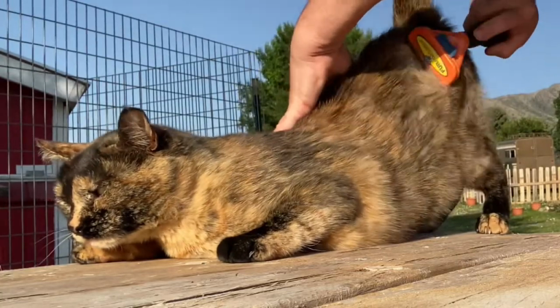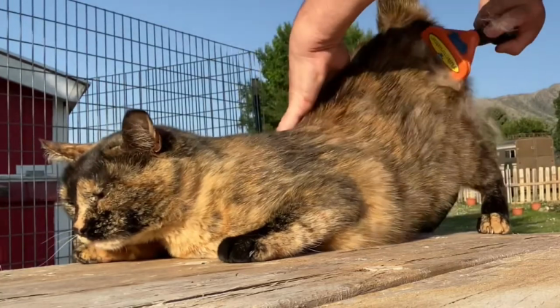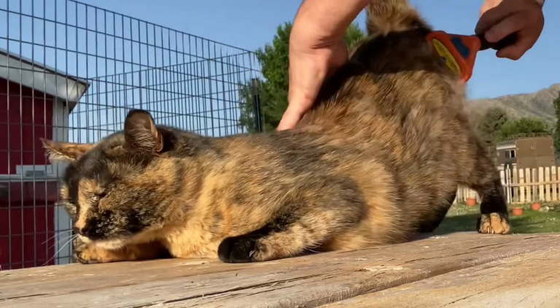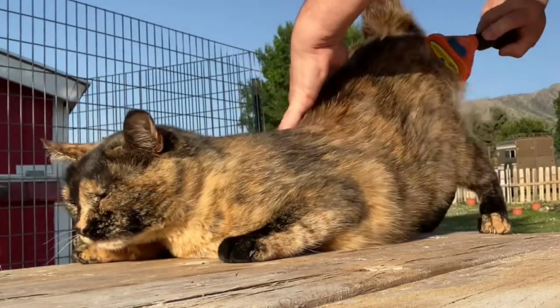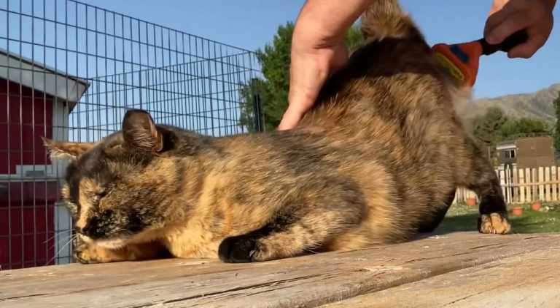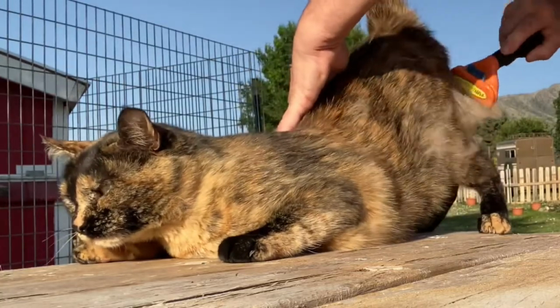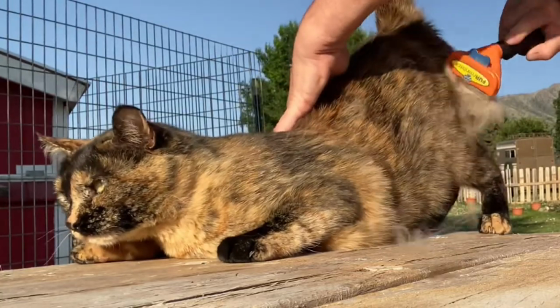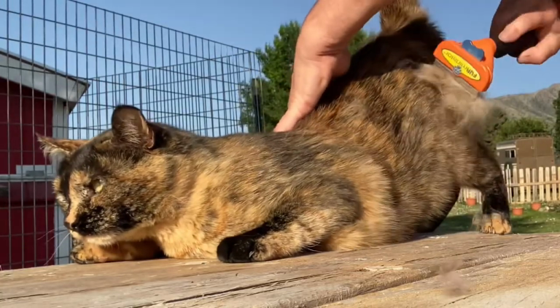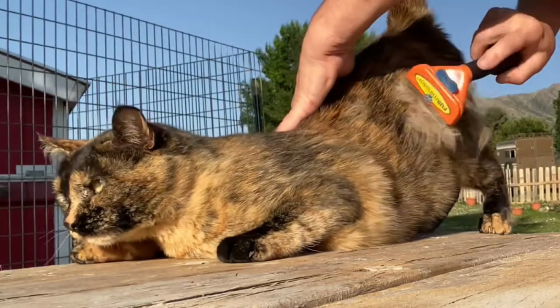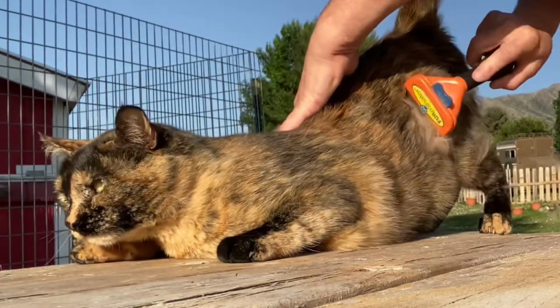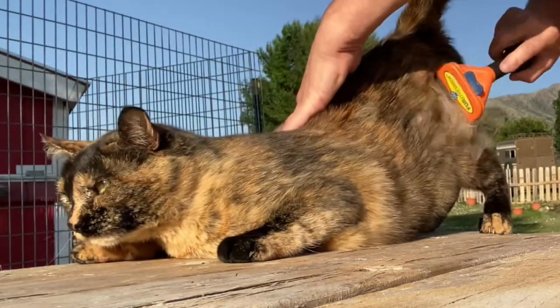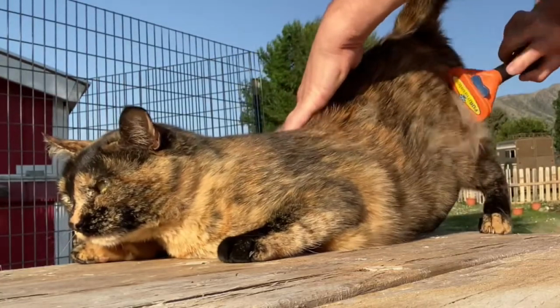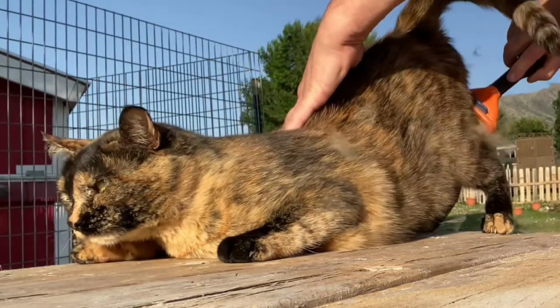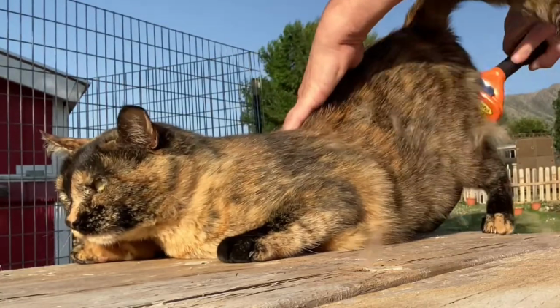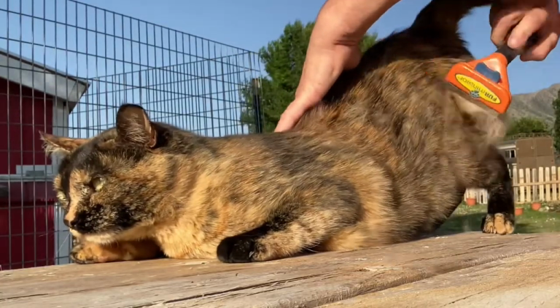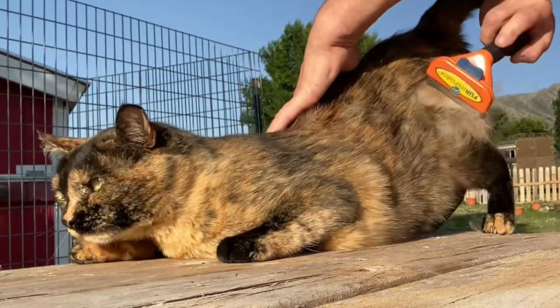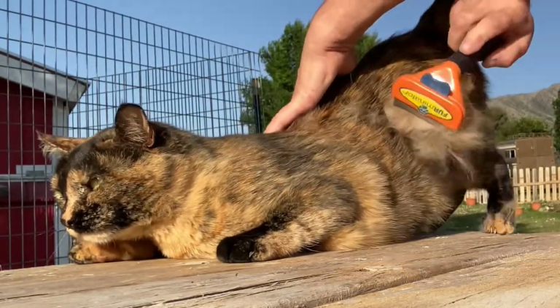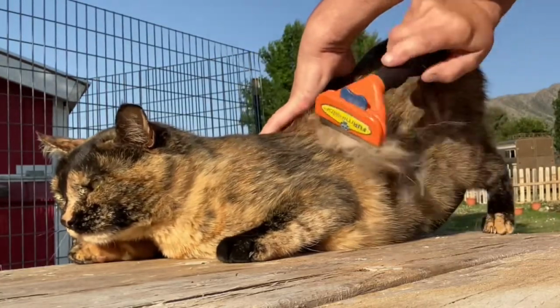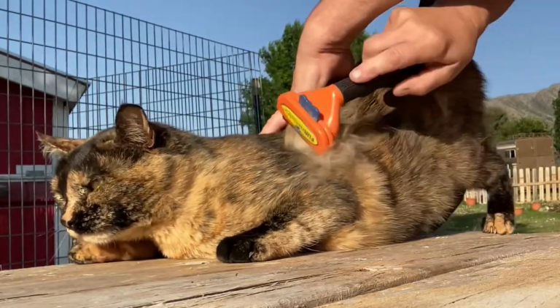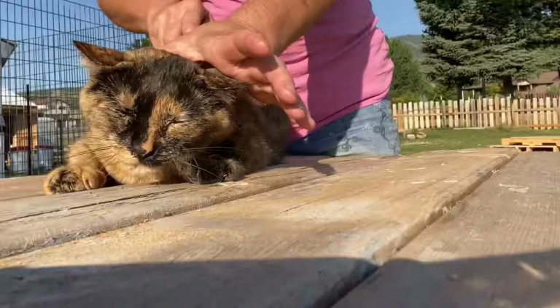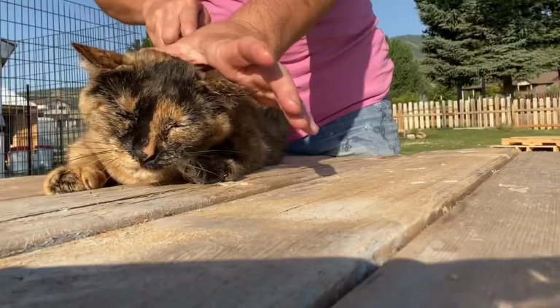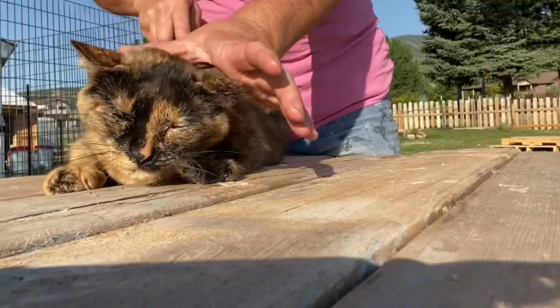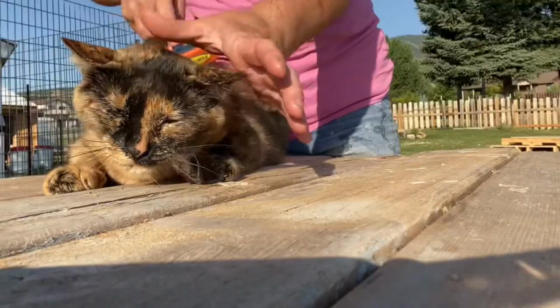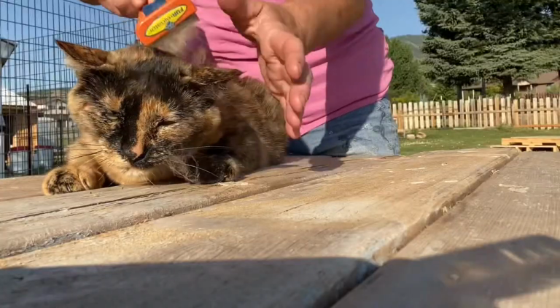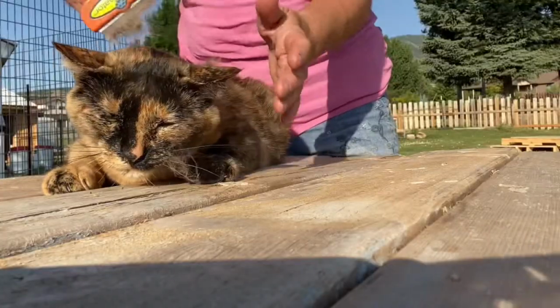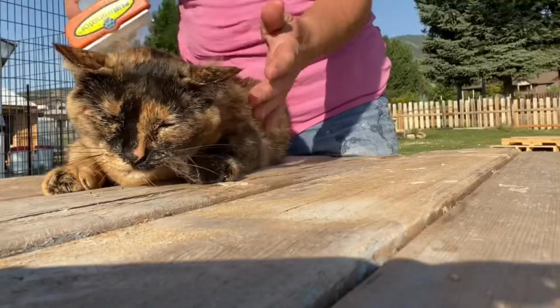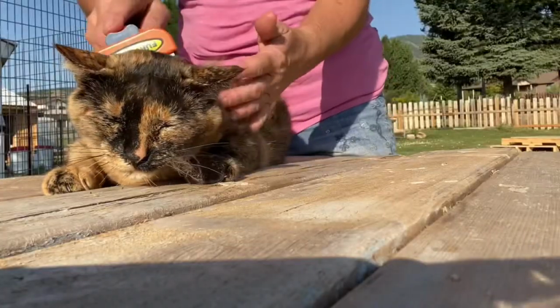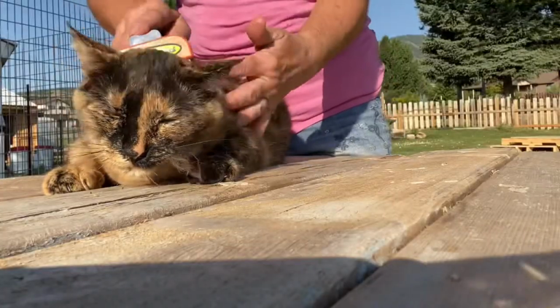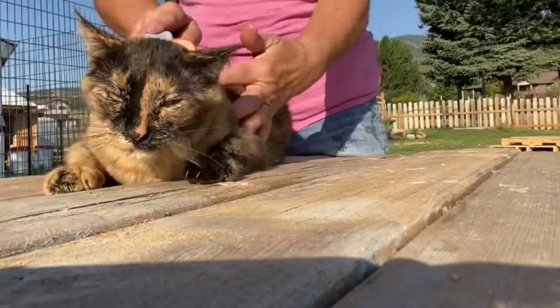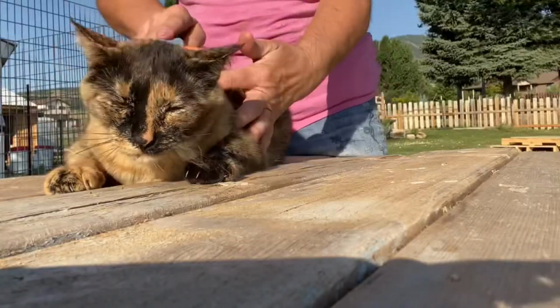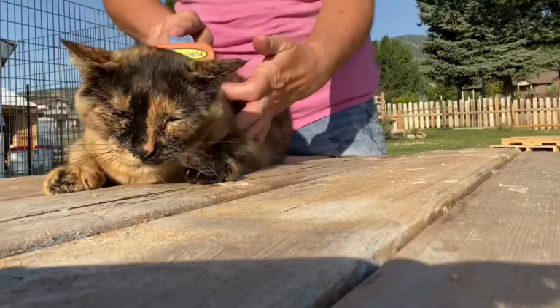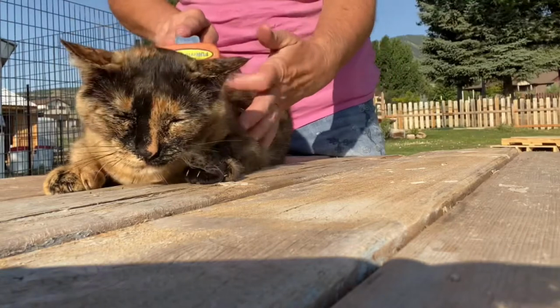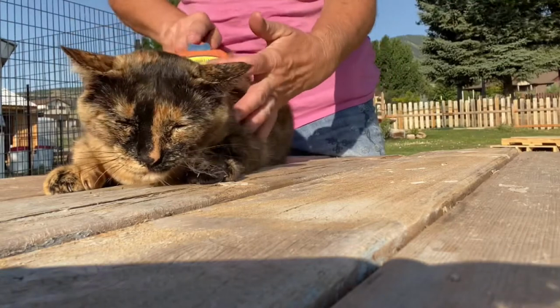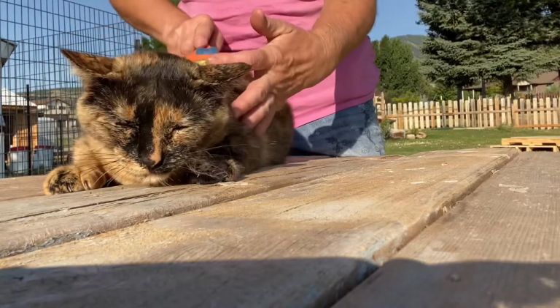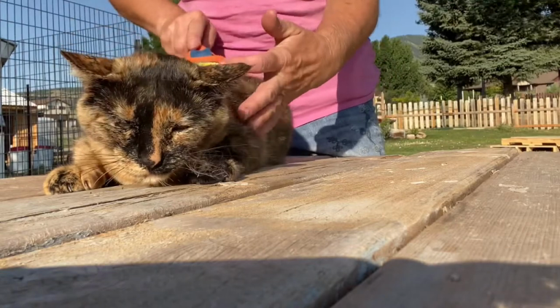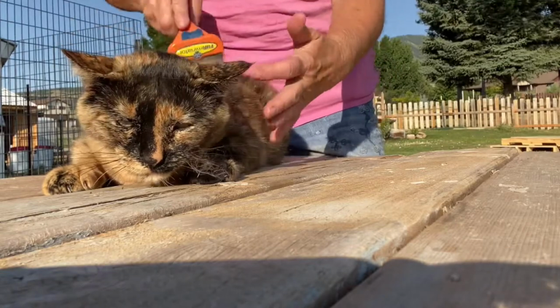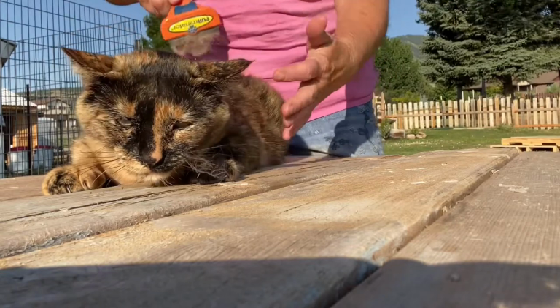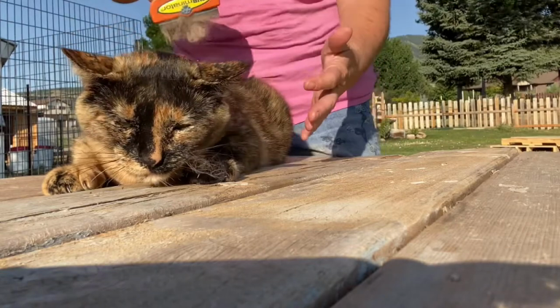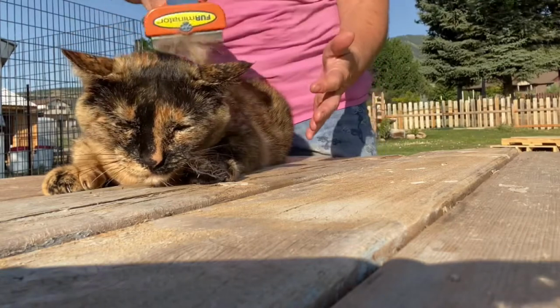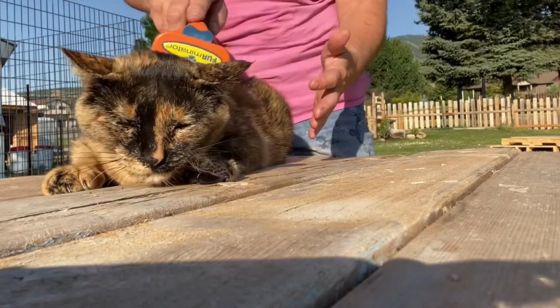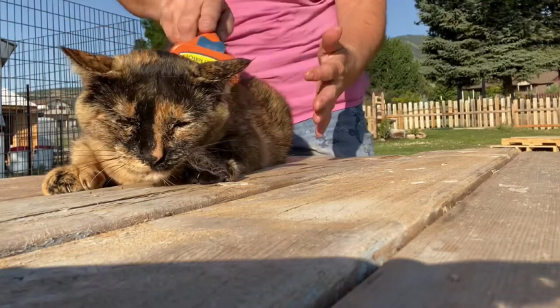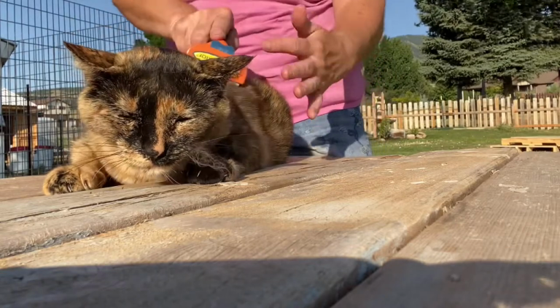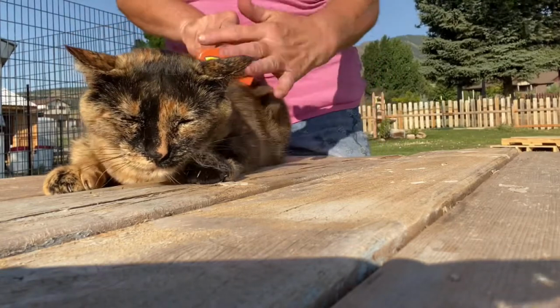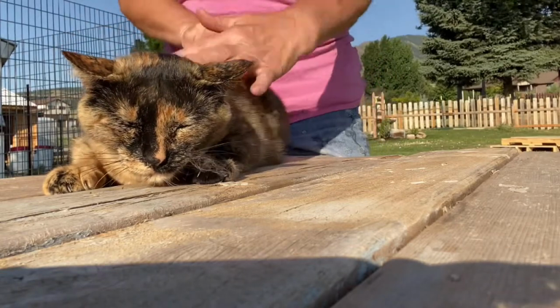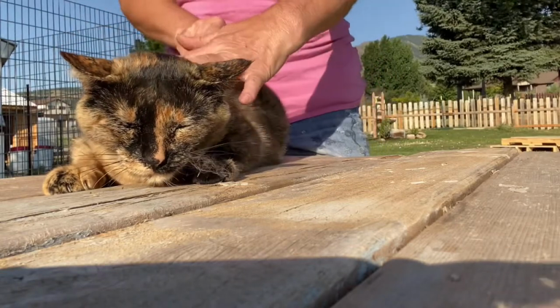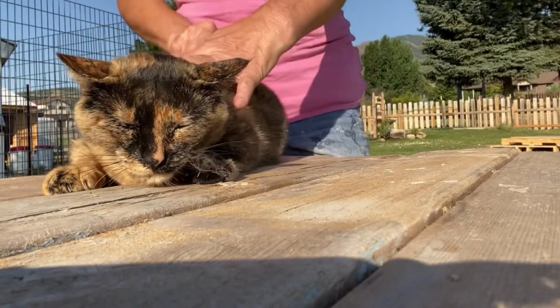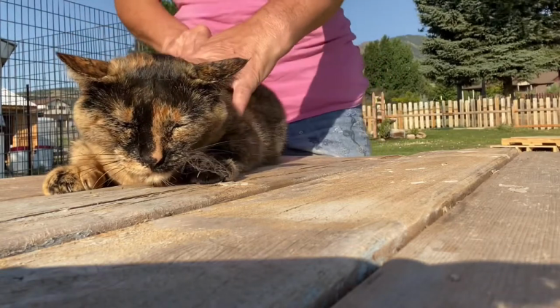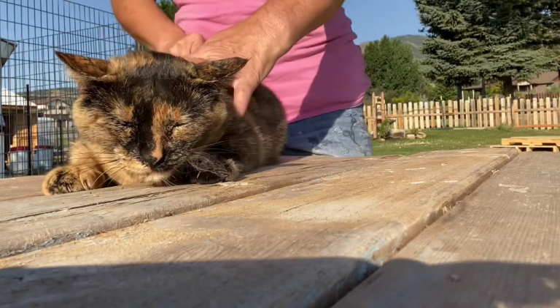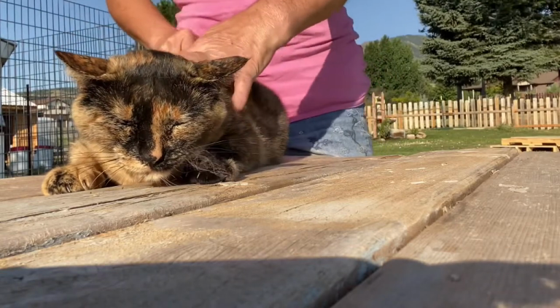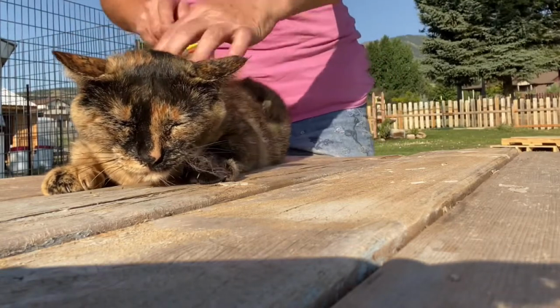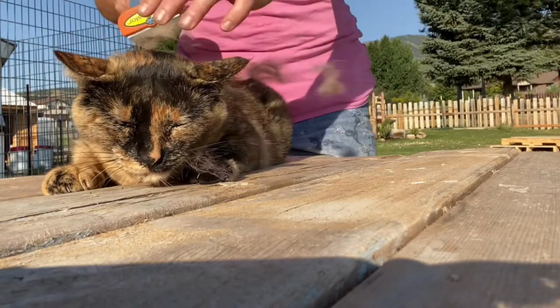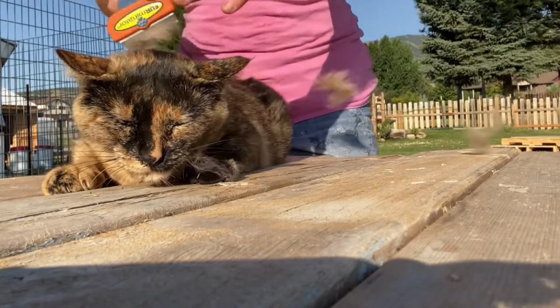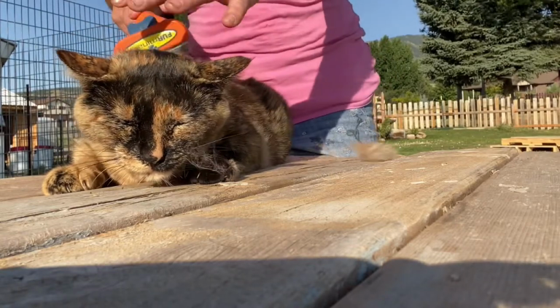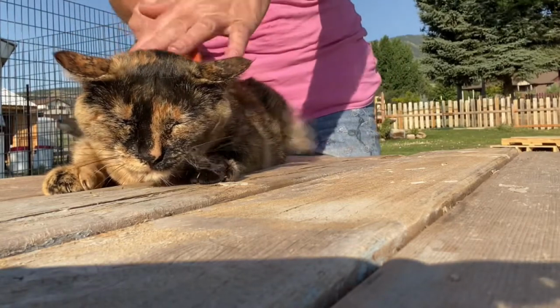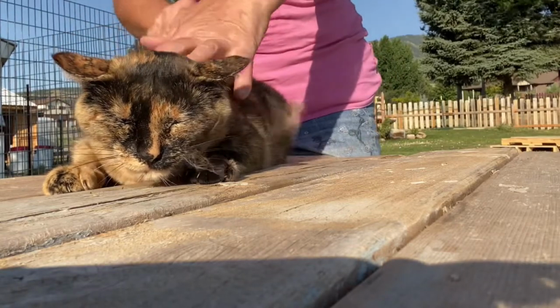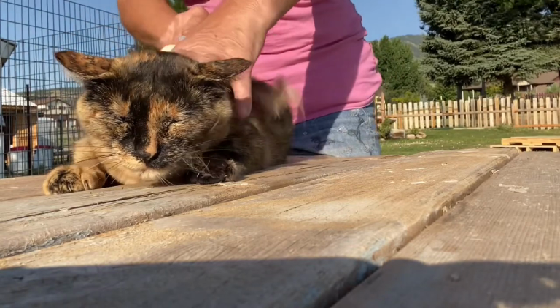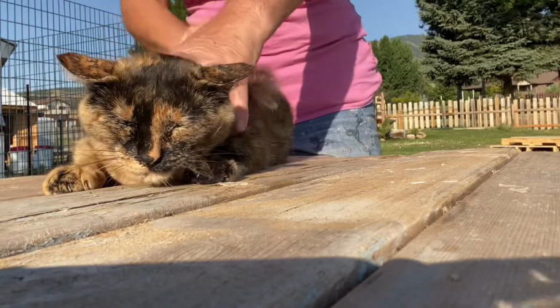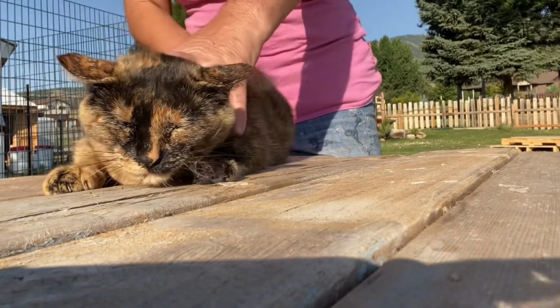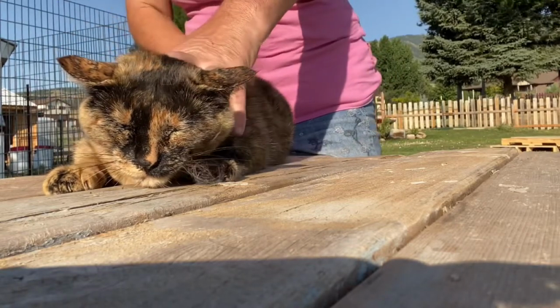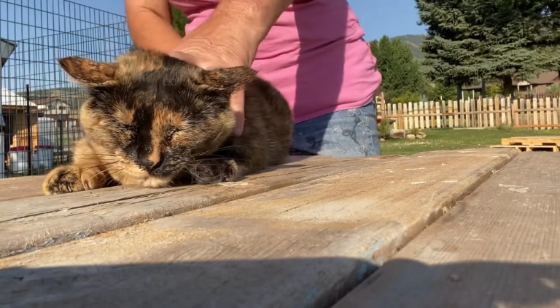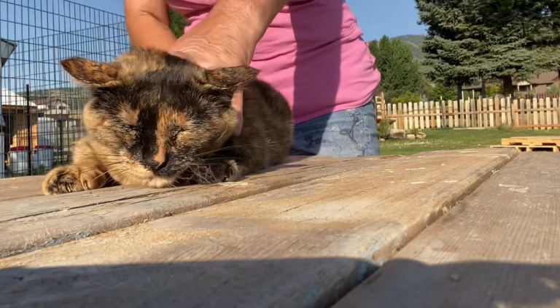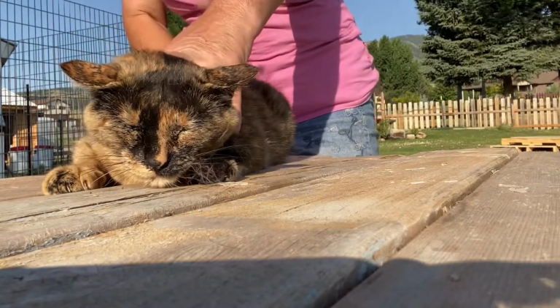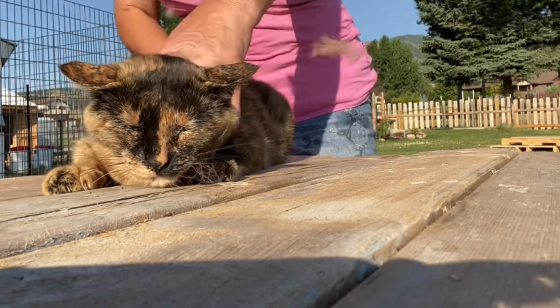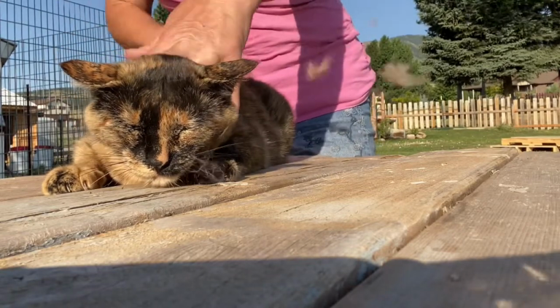But you know, it's these little things, even for our pets, that make the big difference. You know she's got to feel better.